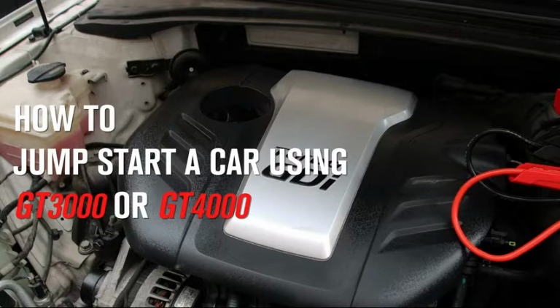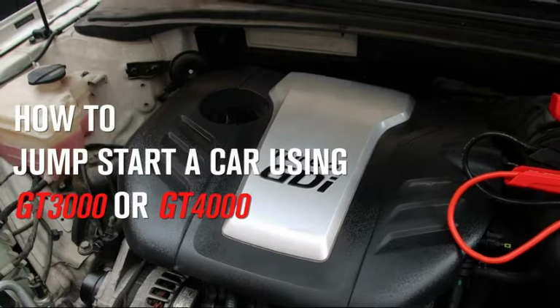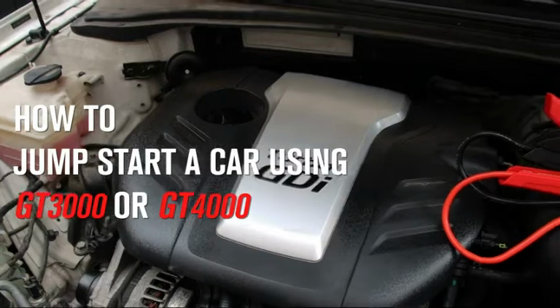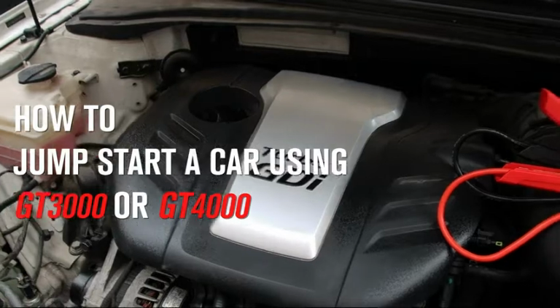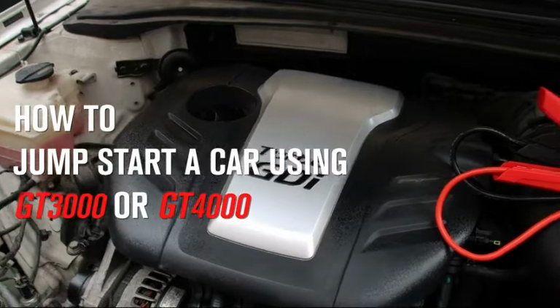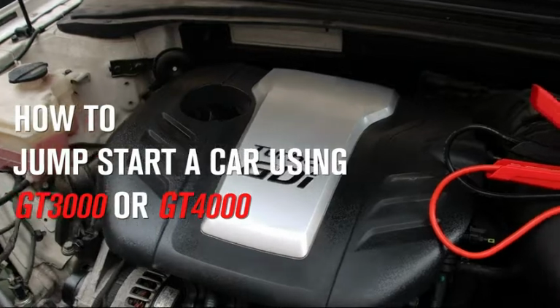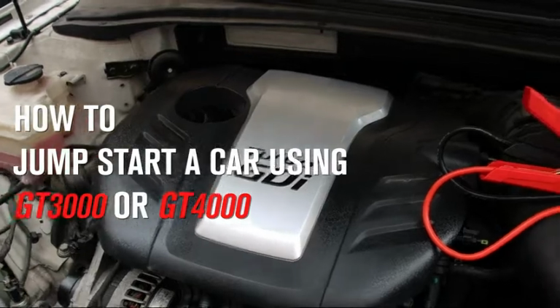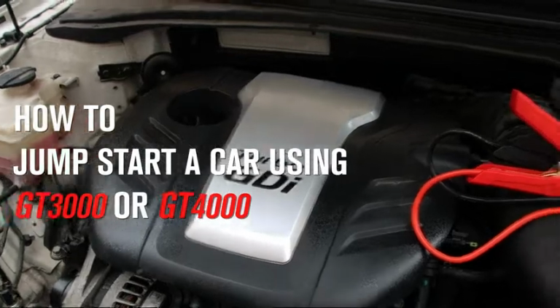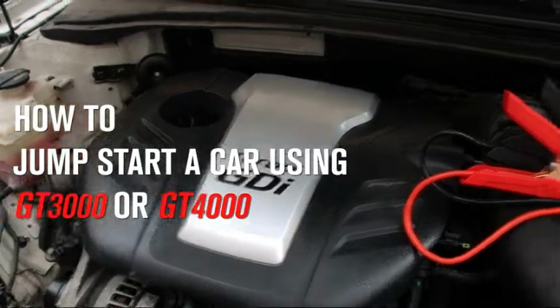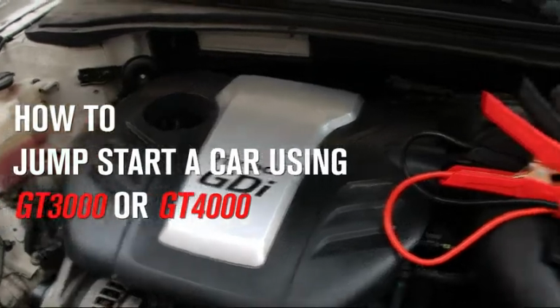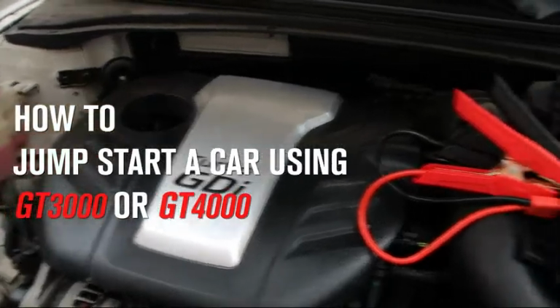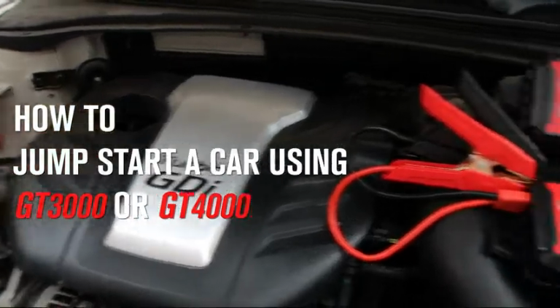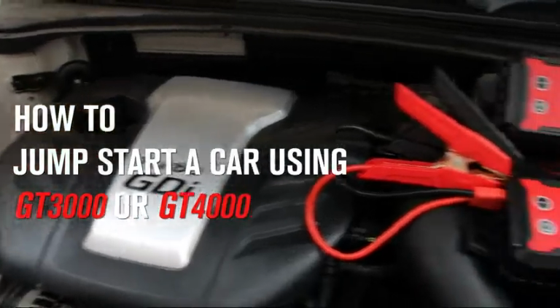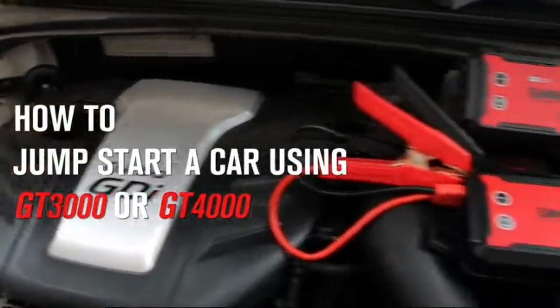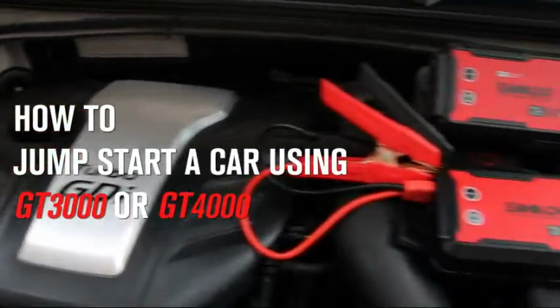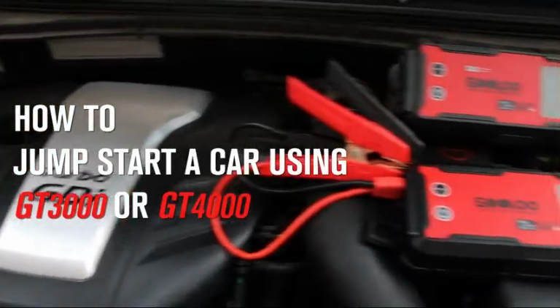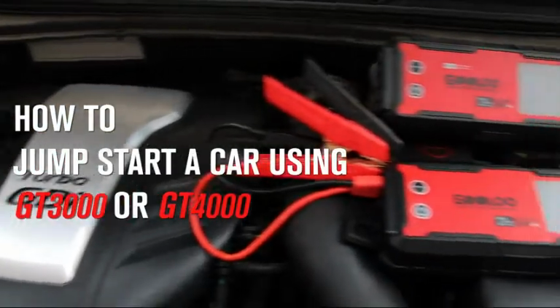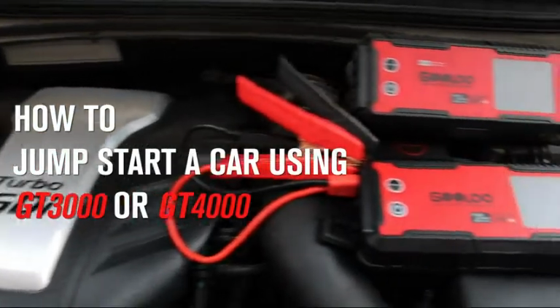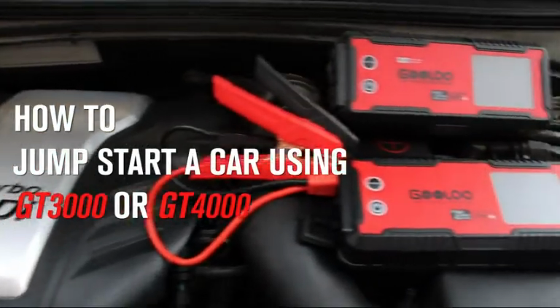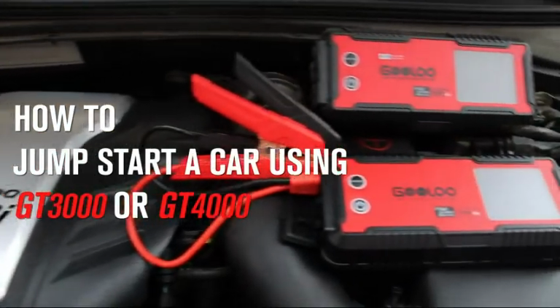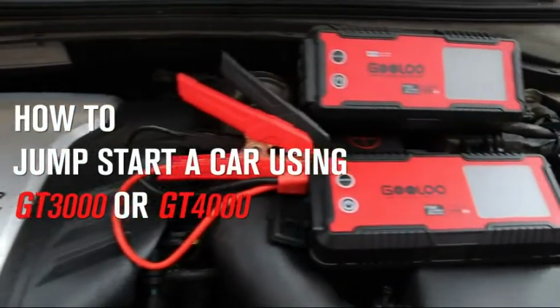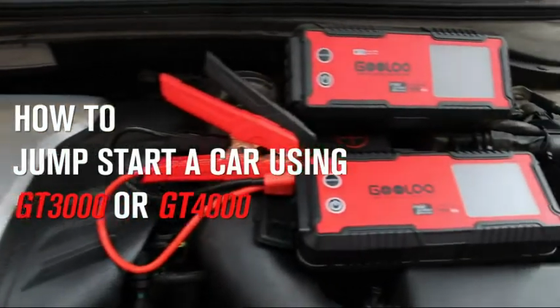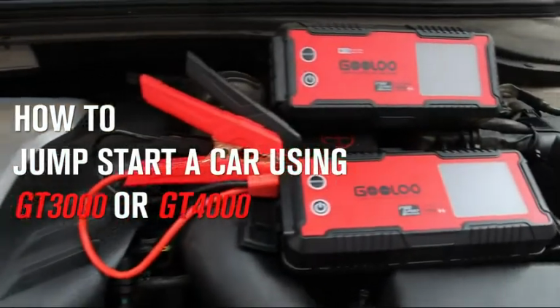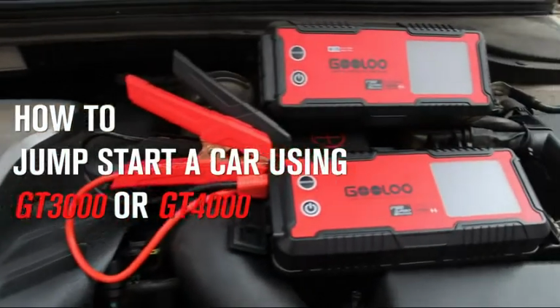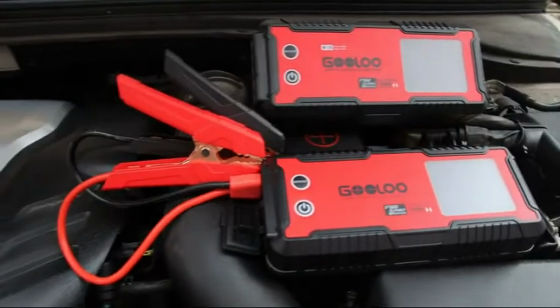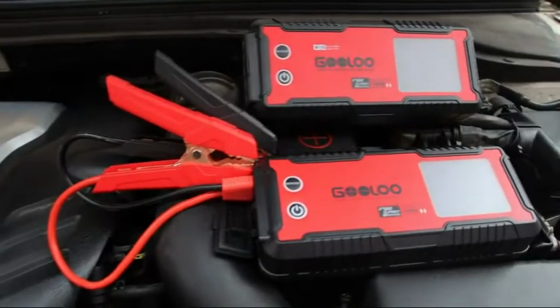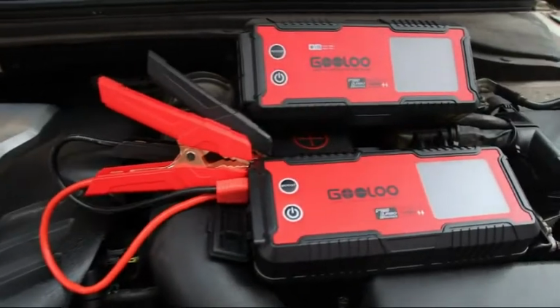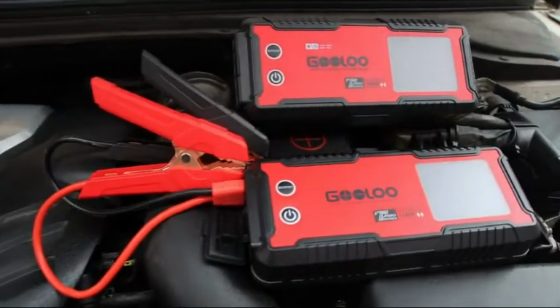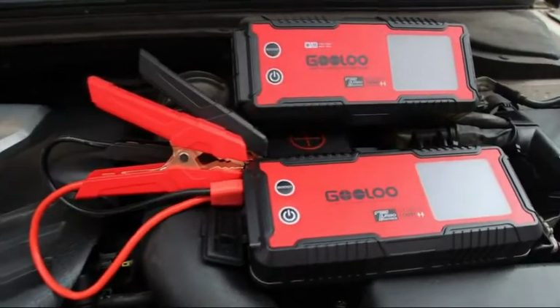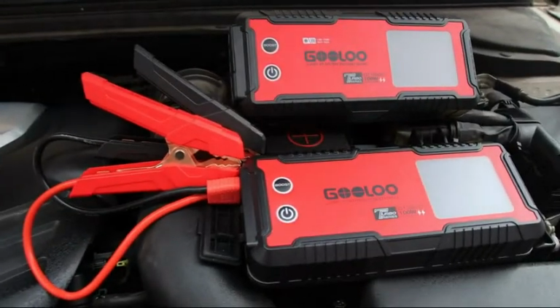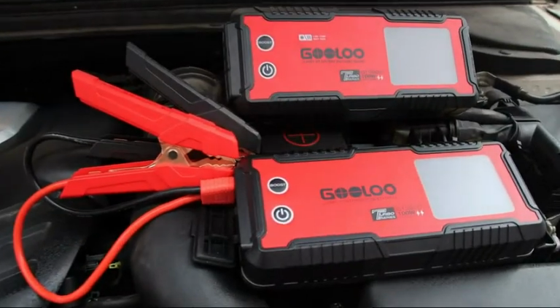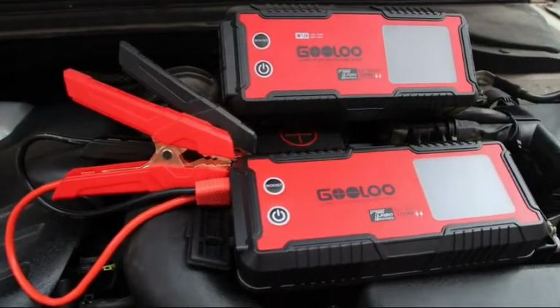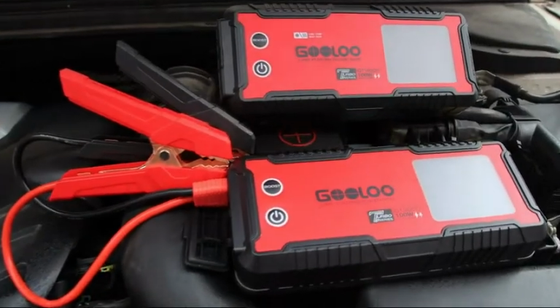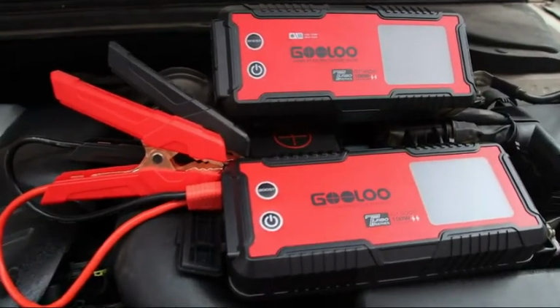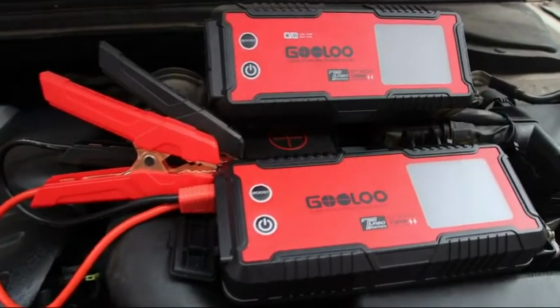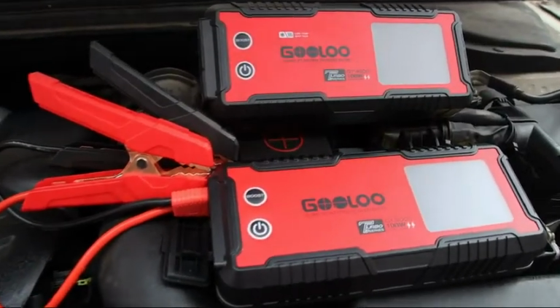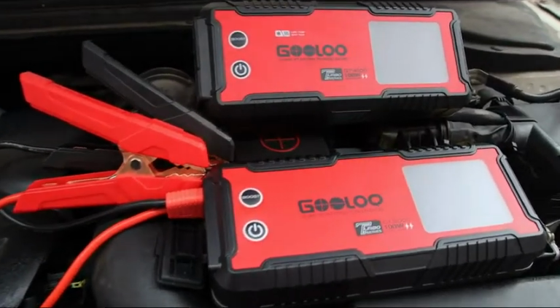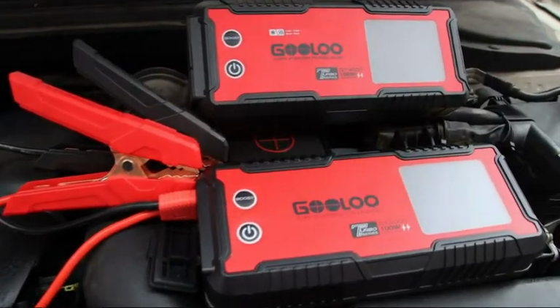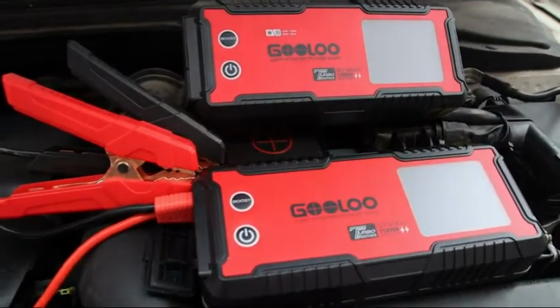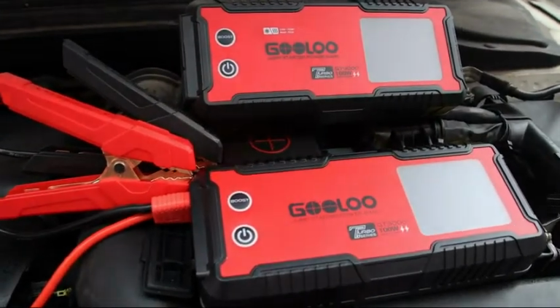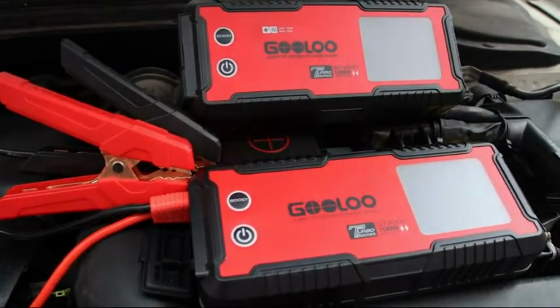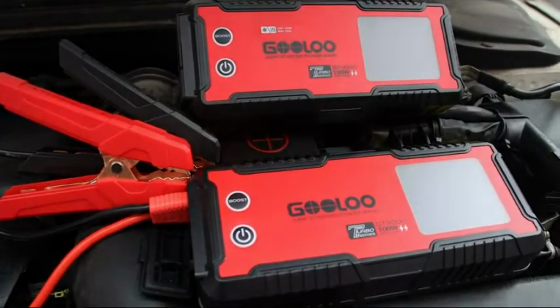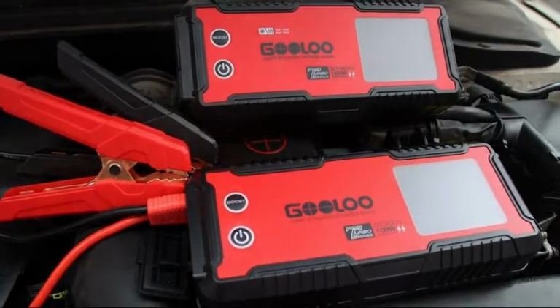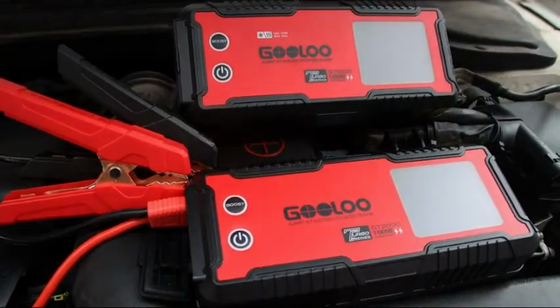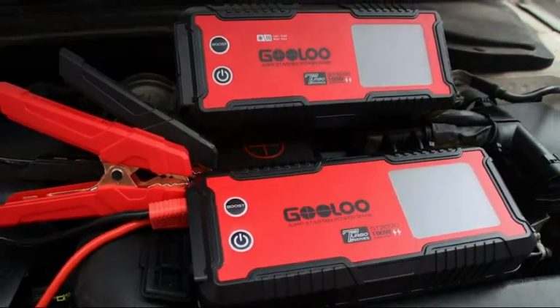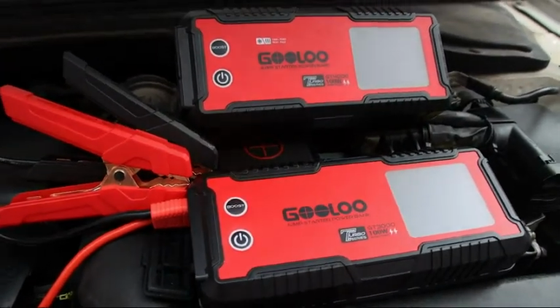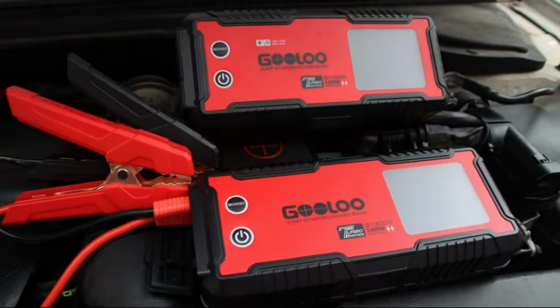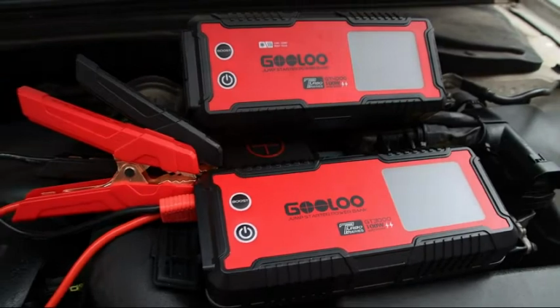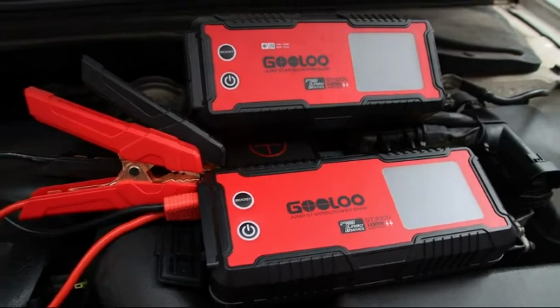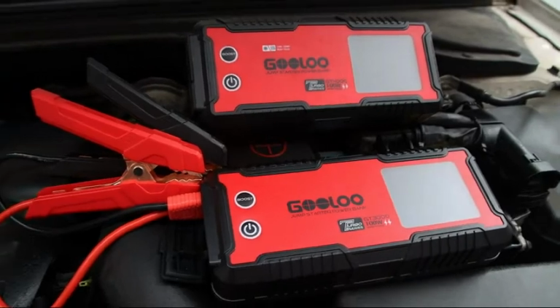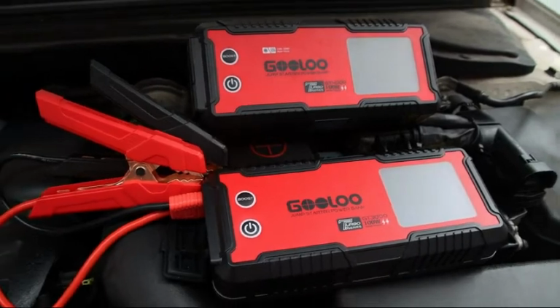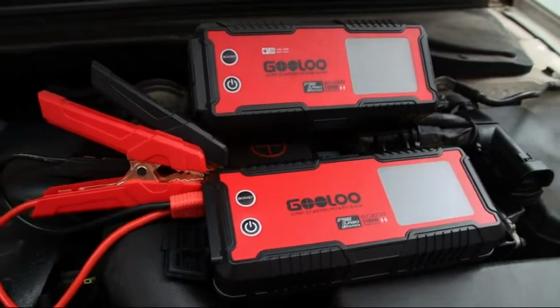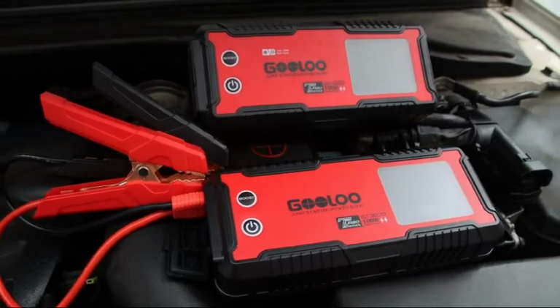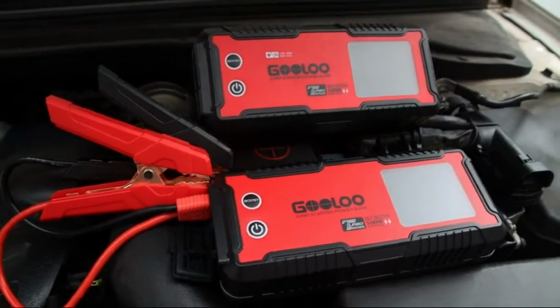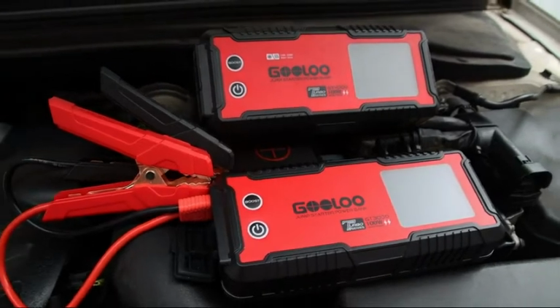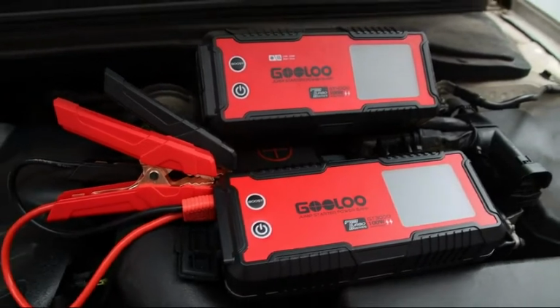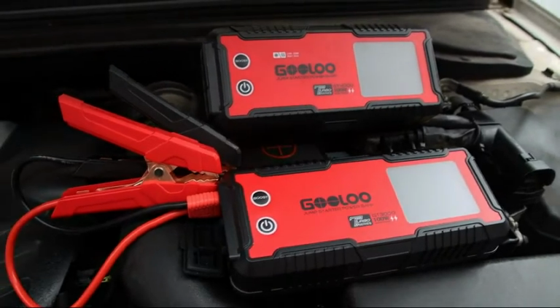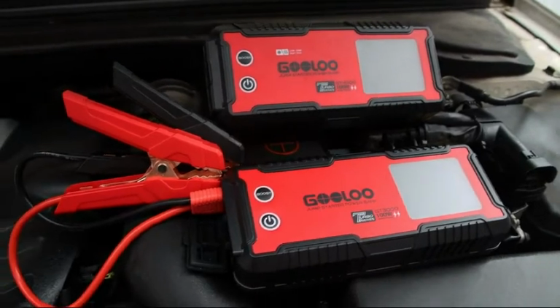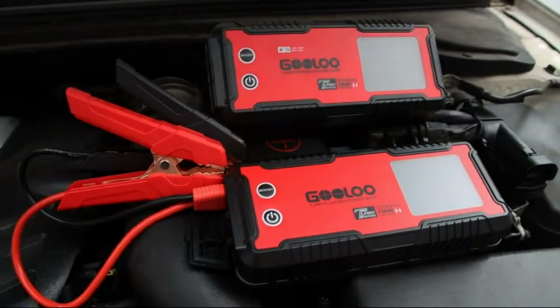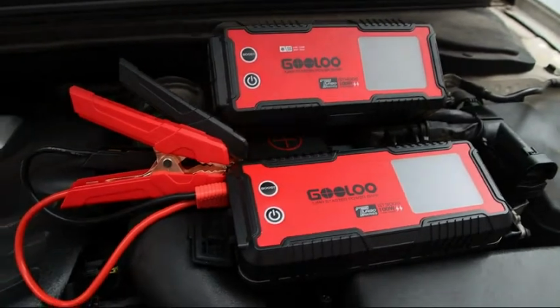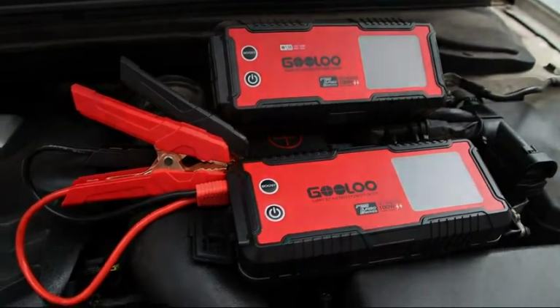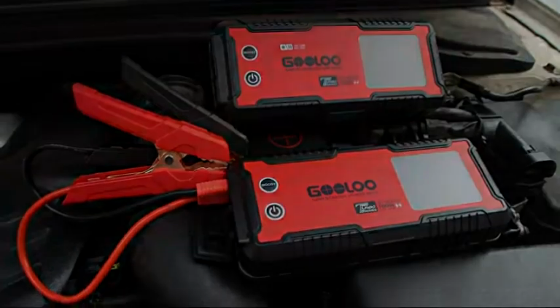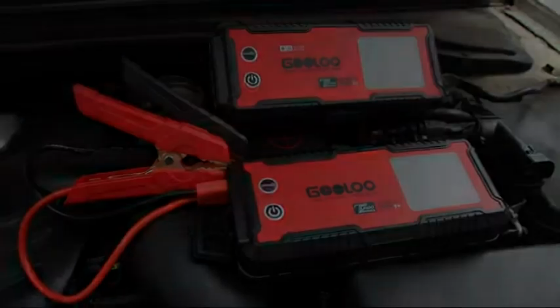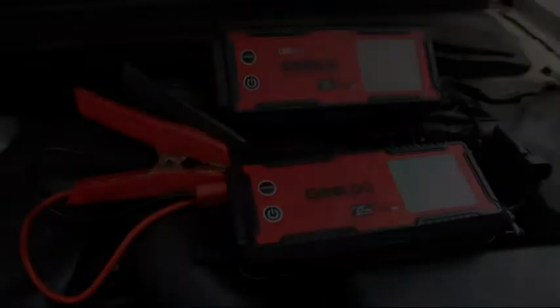Only three simple steps can help you to jumpstart a dead vehicle battery using Gulu GT 3000 or GT 4000.